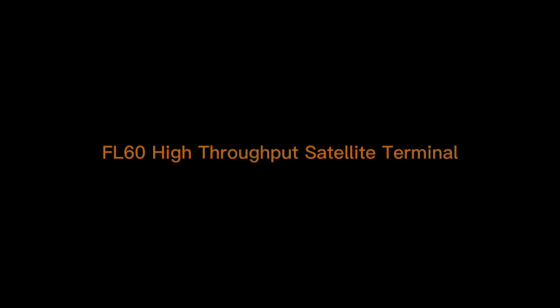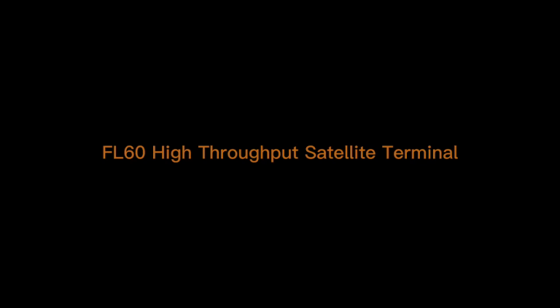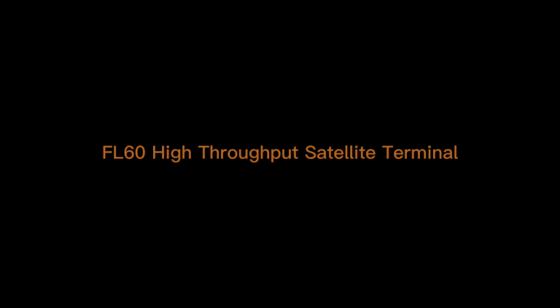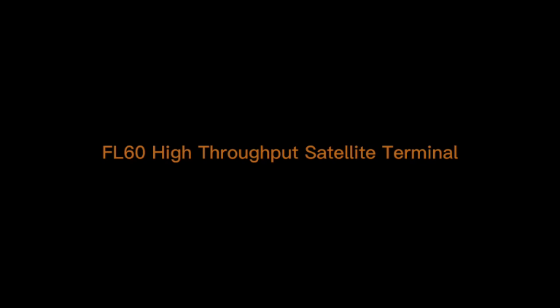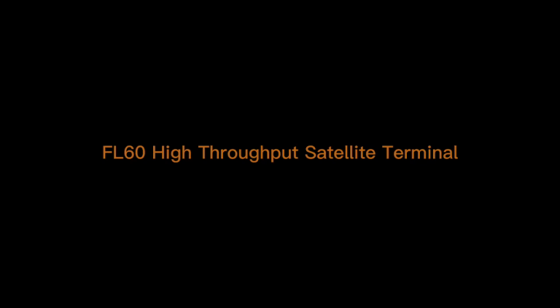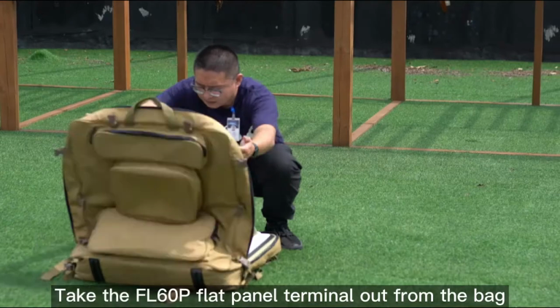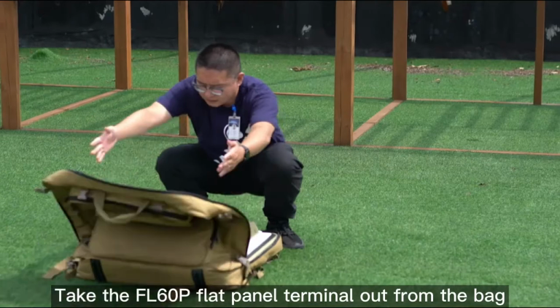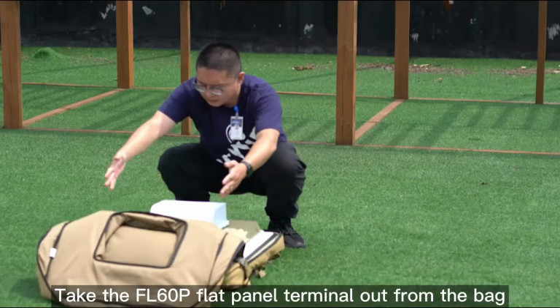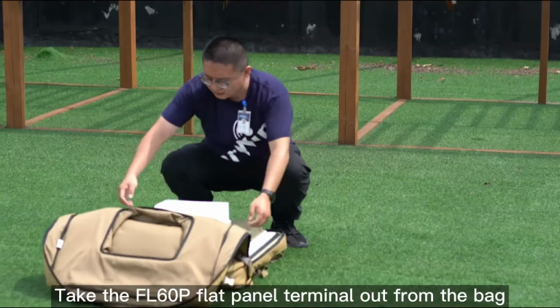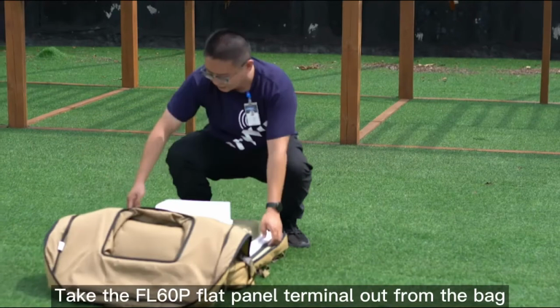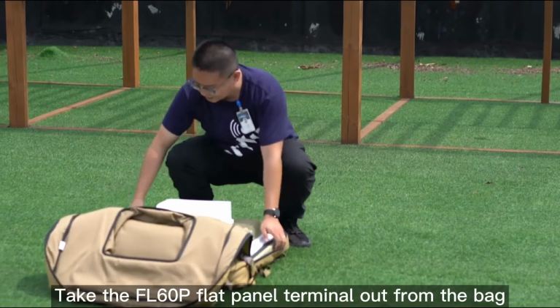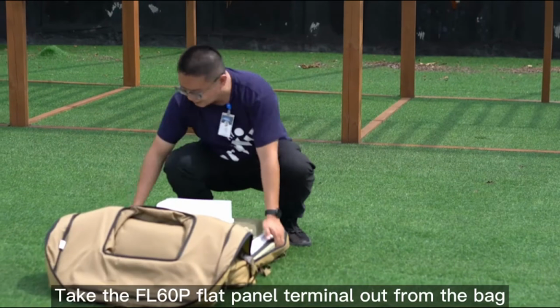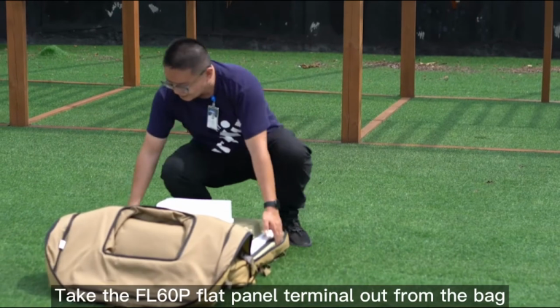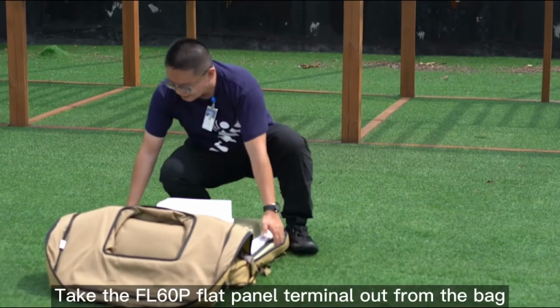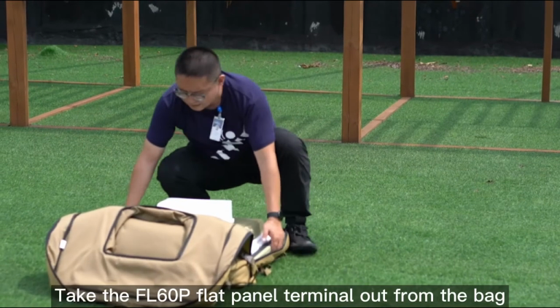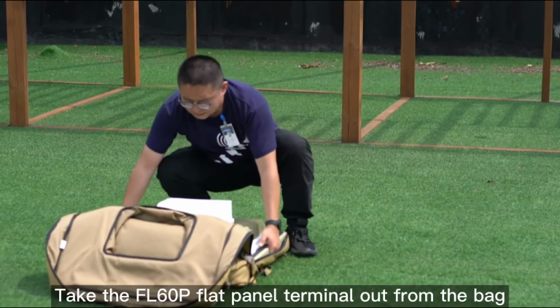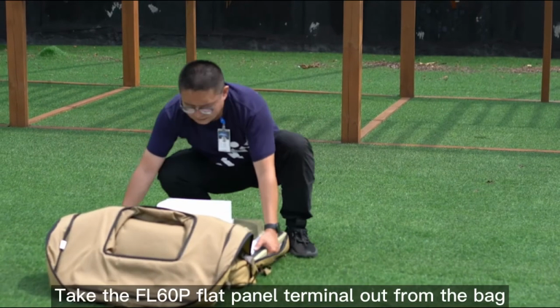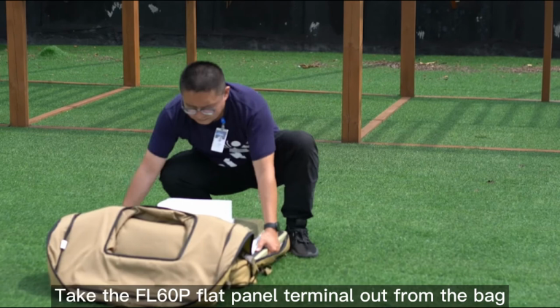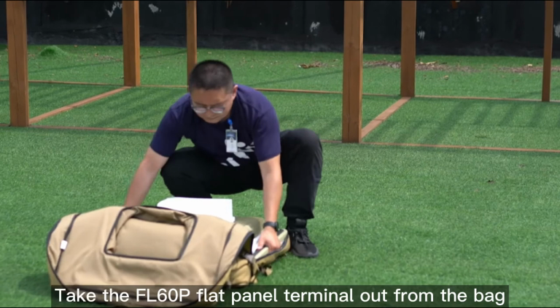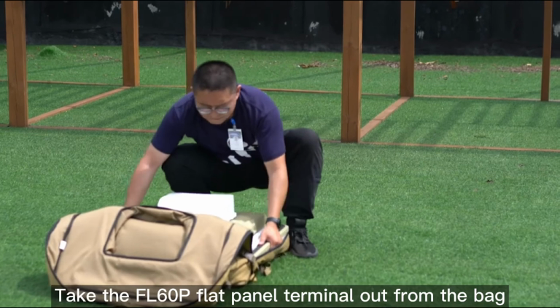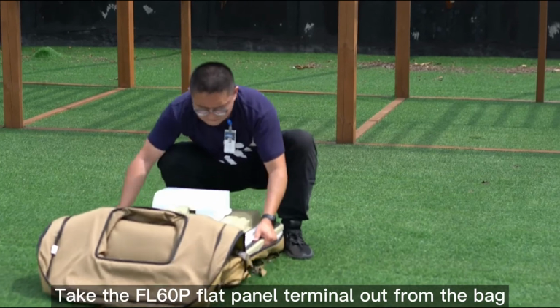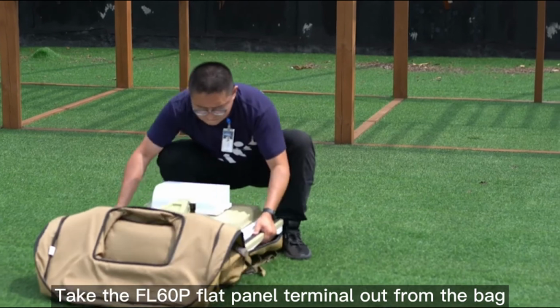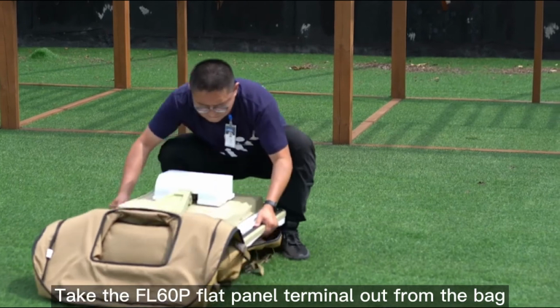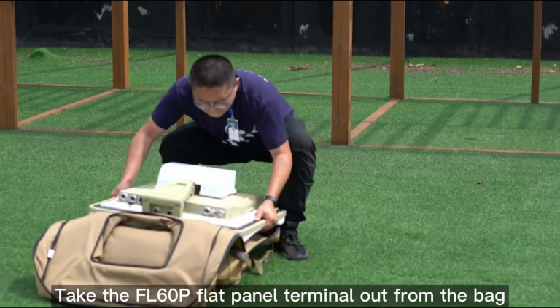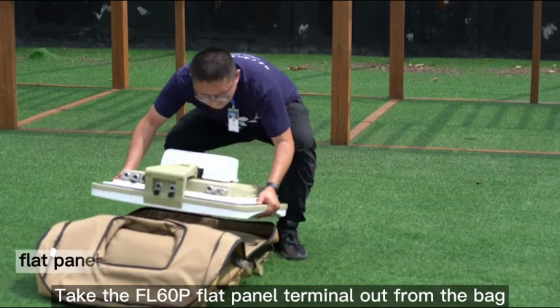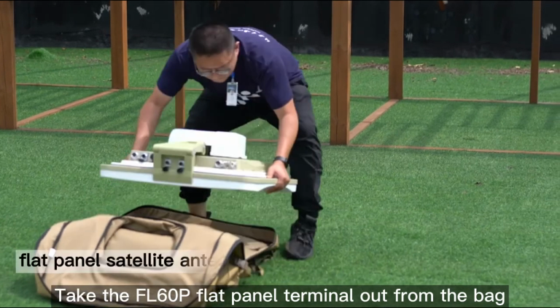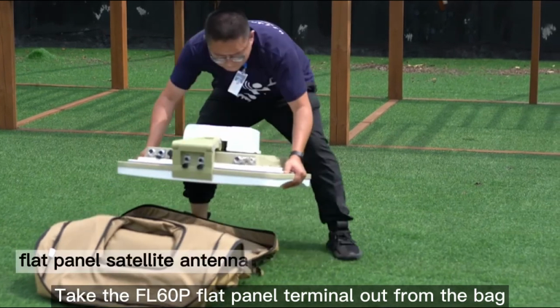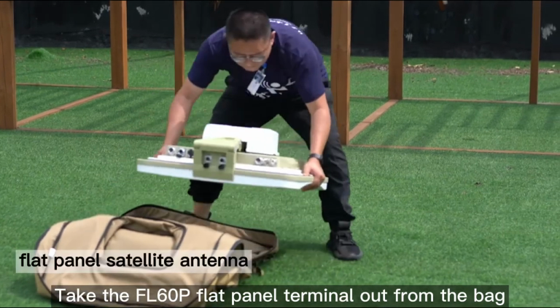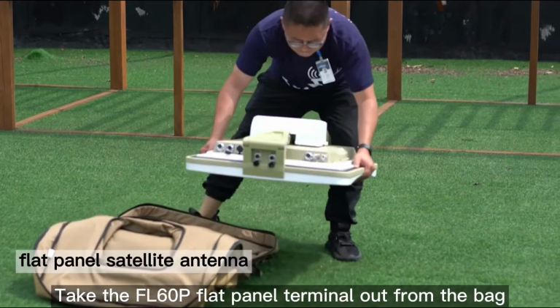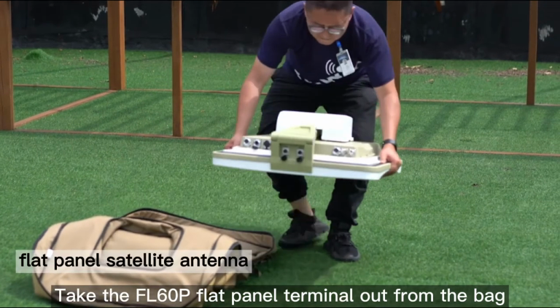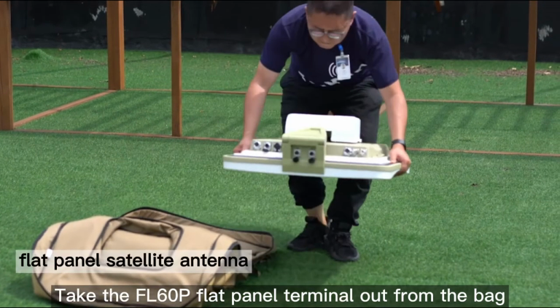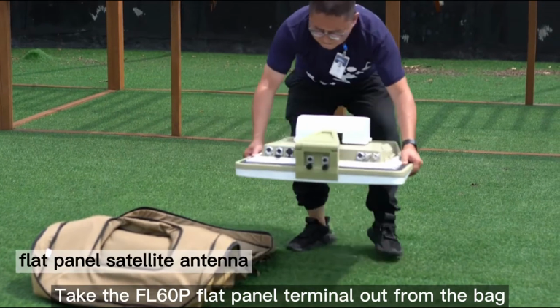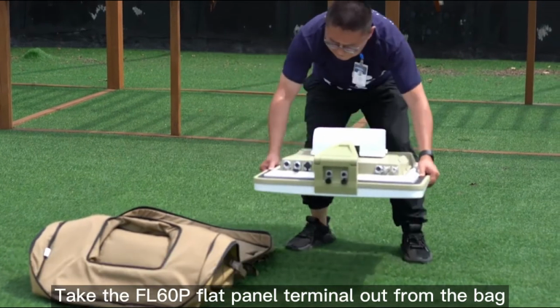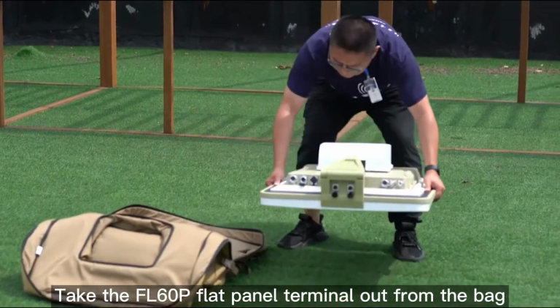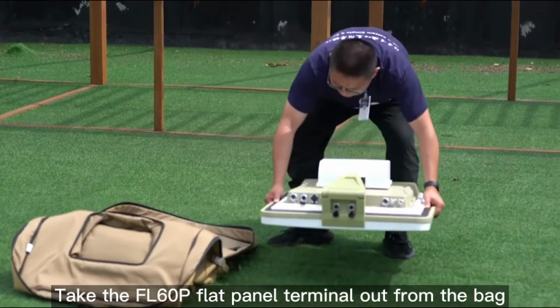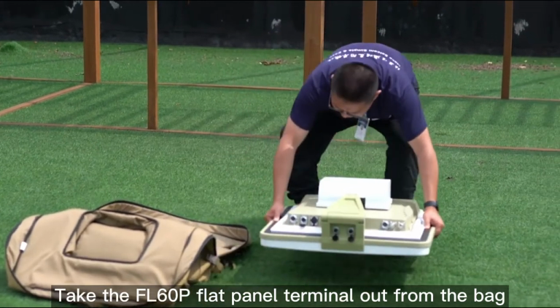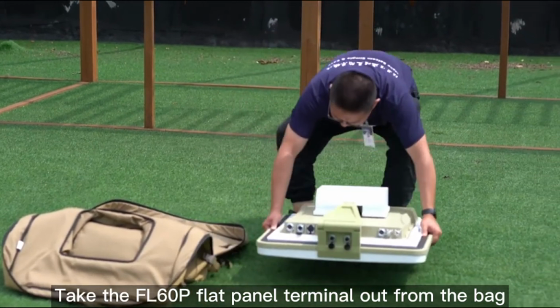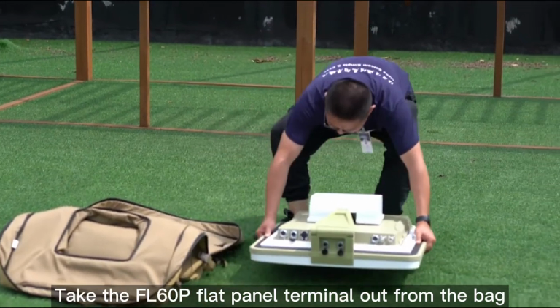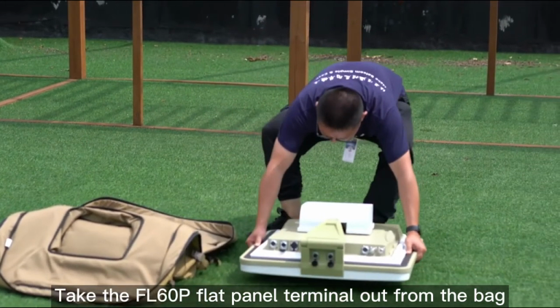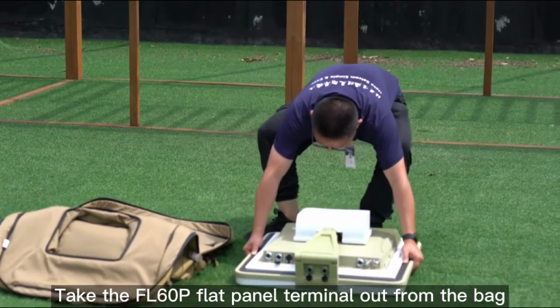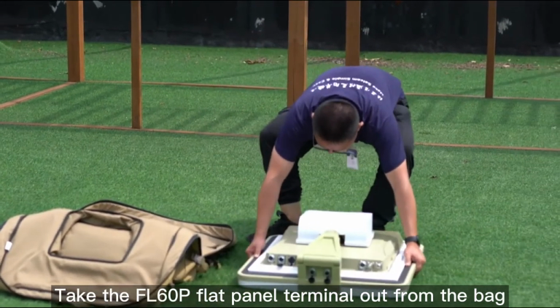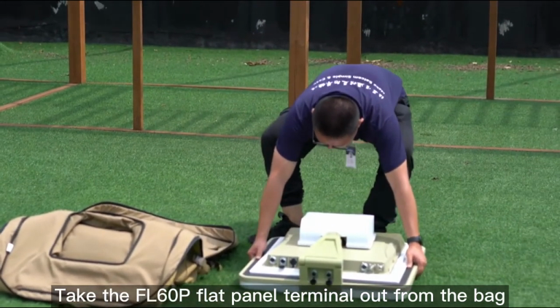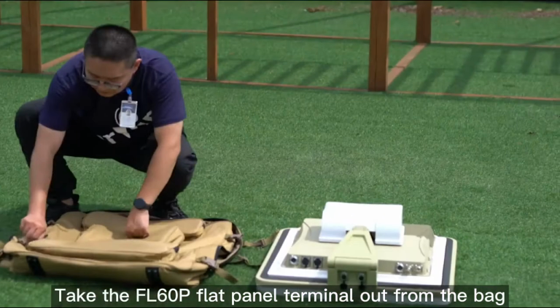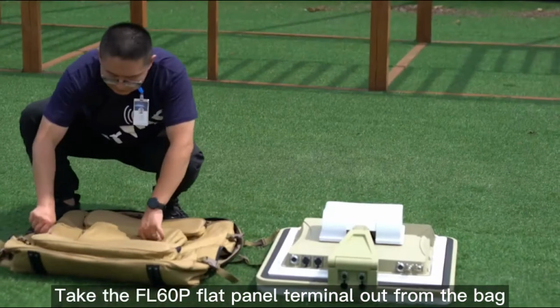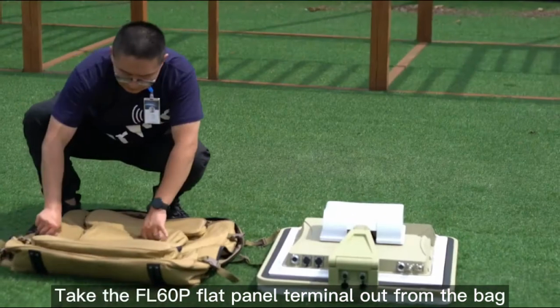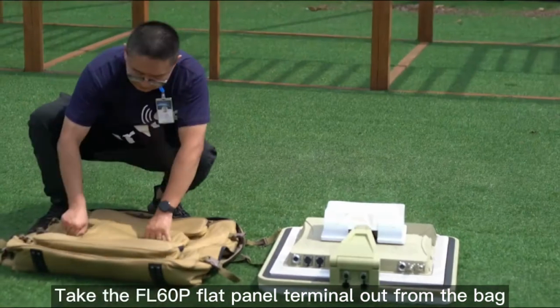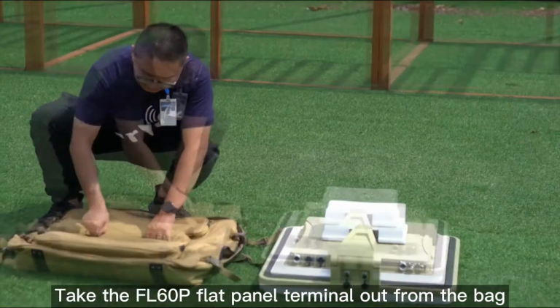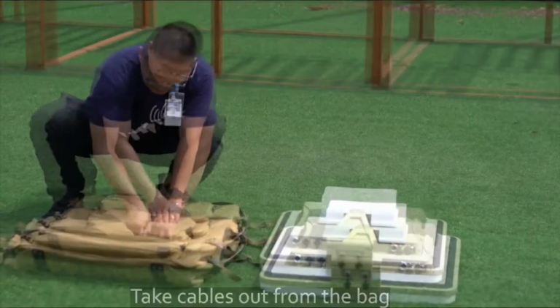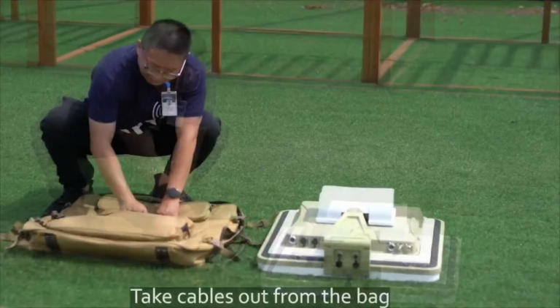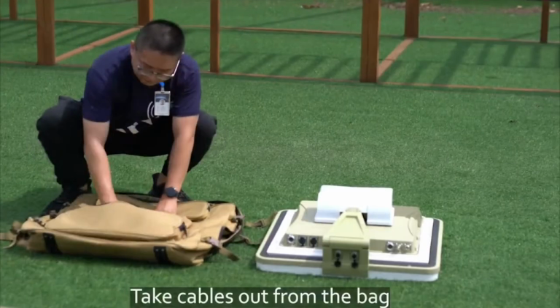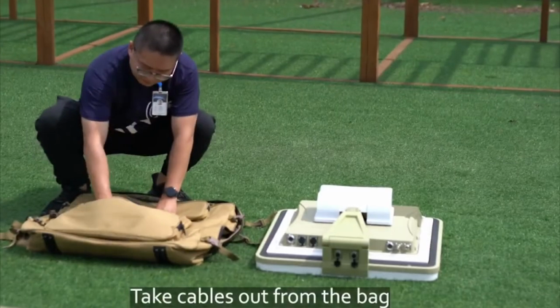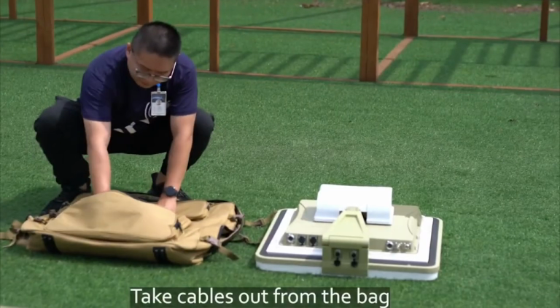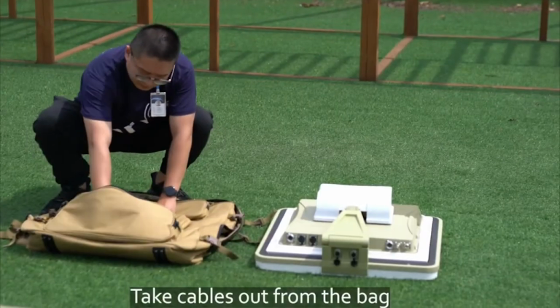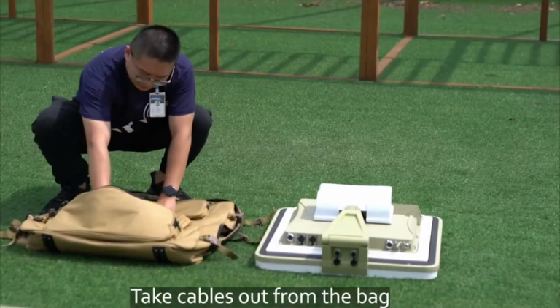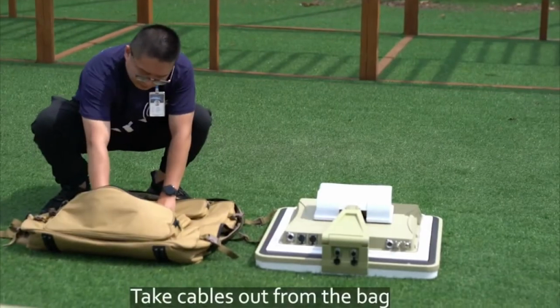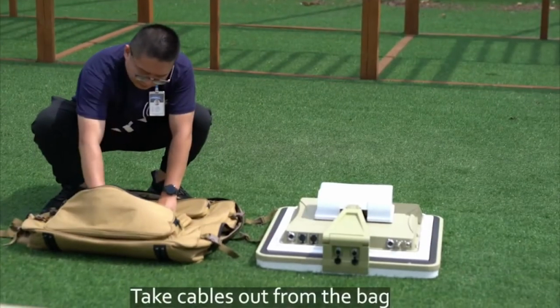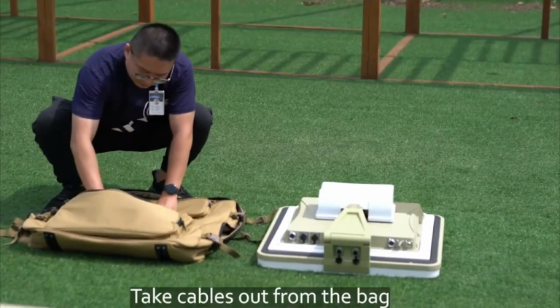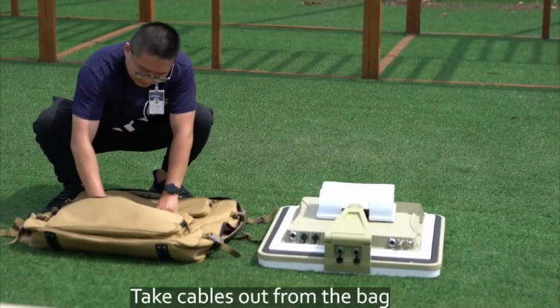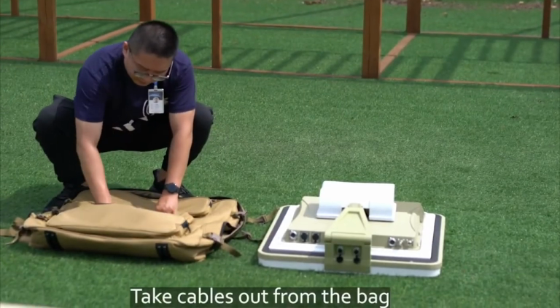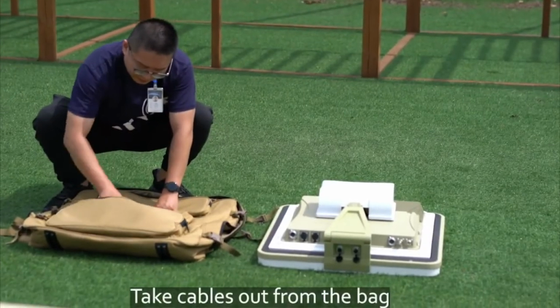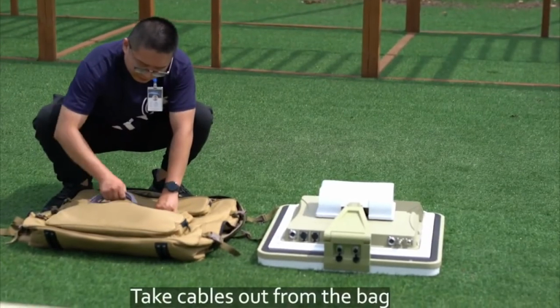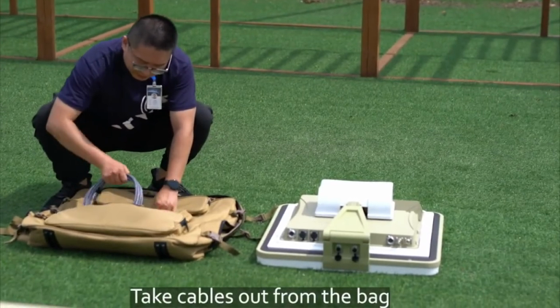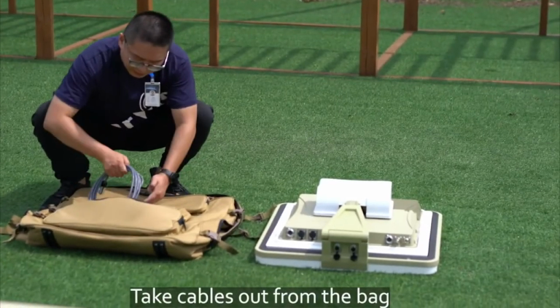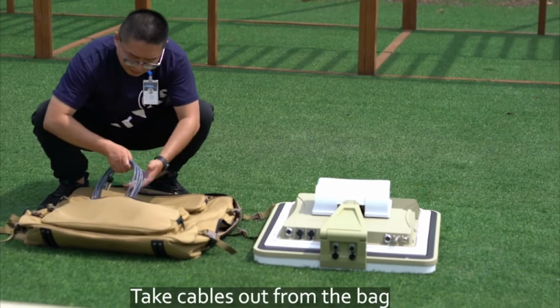Take the FL-60P flat panel terminal out from the bag. Take cables out from the bag.